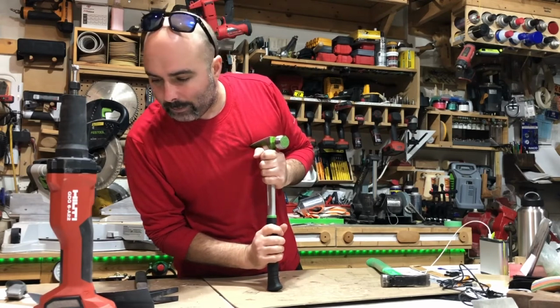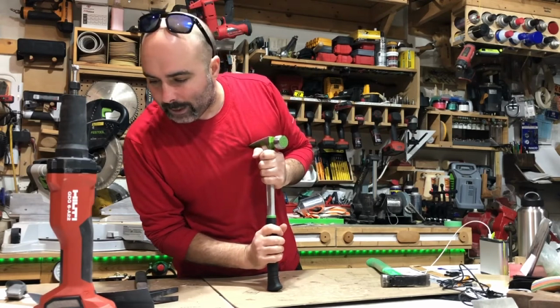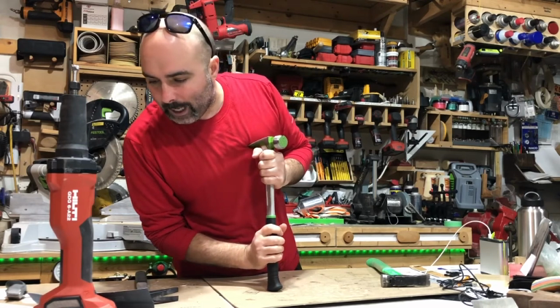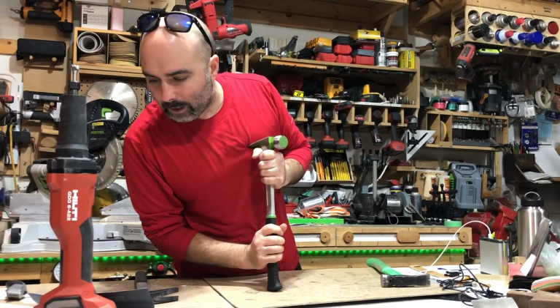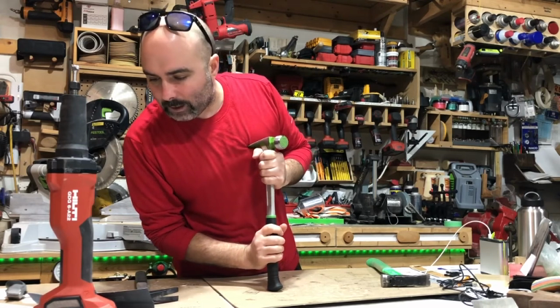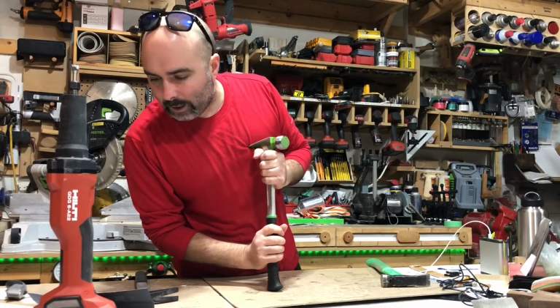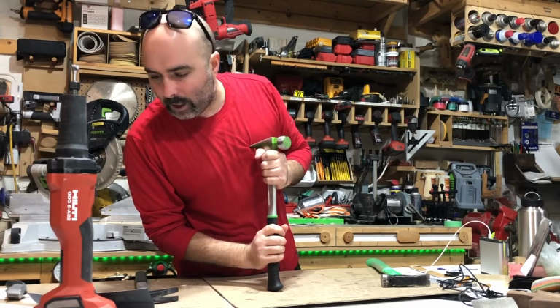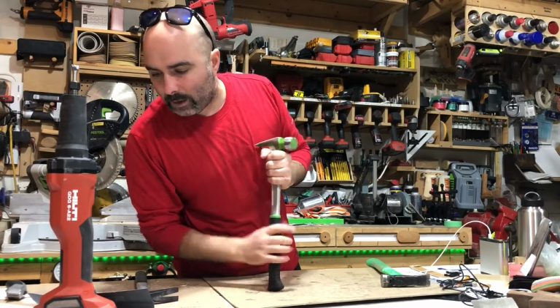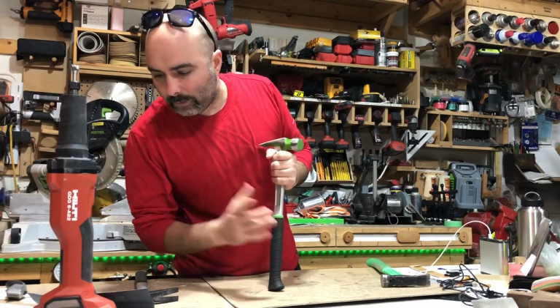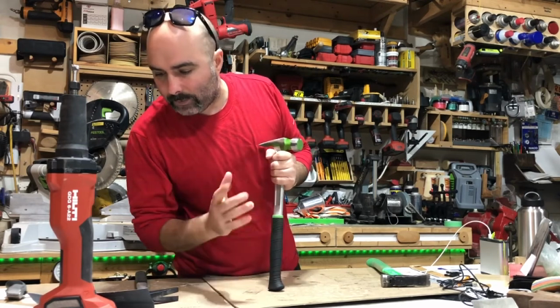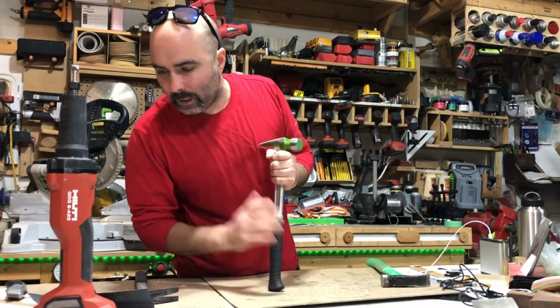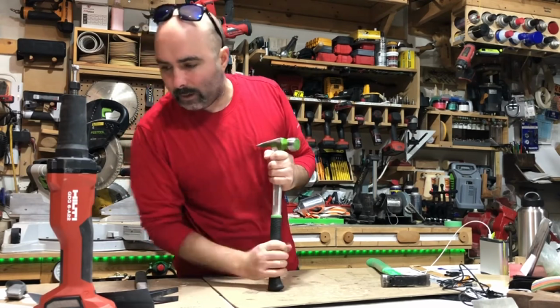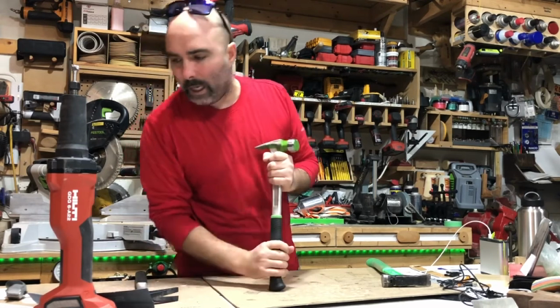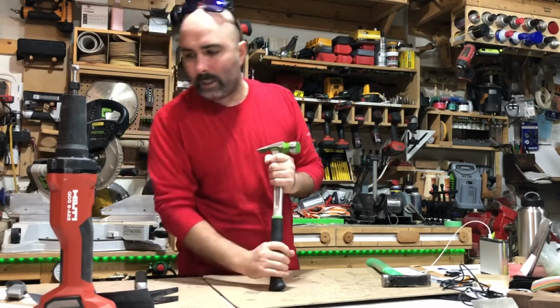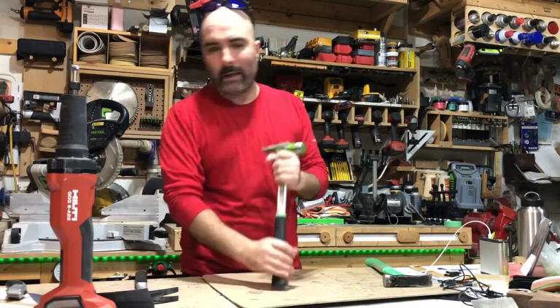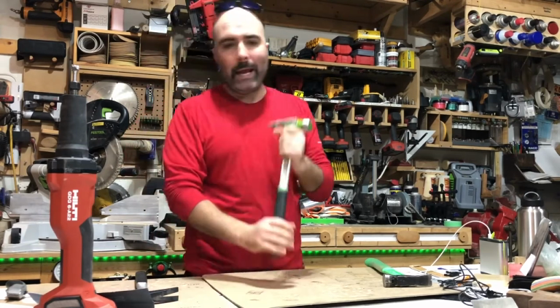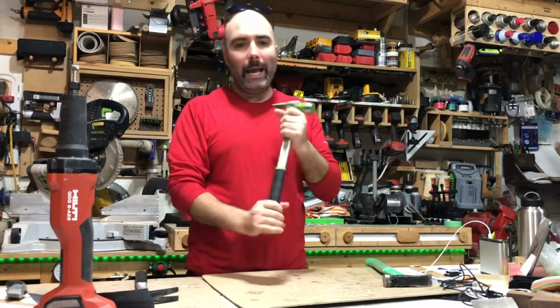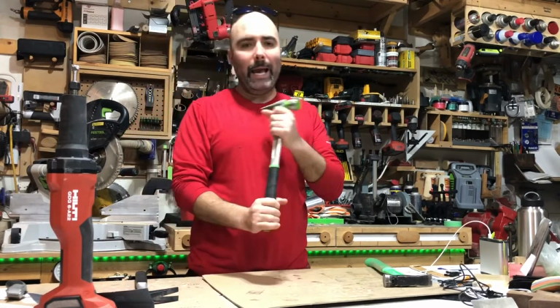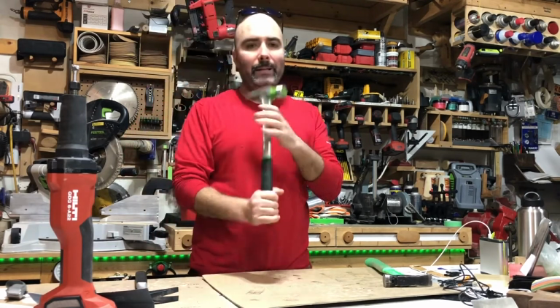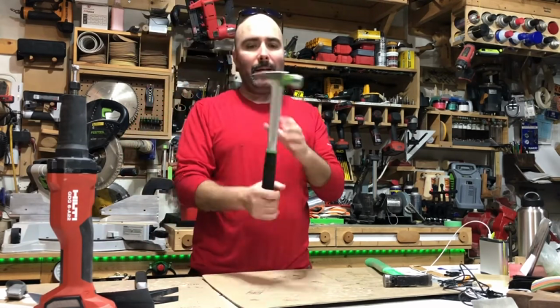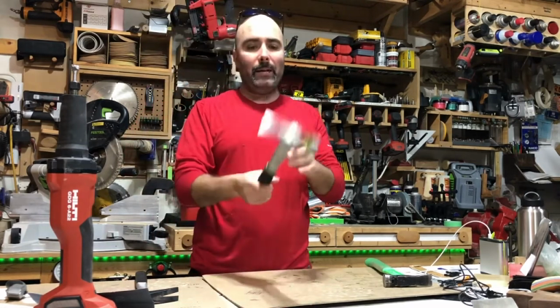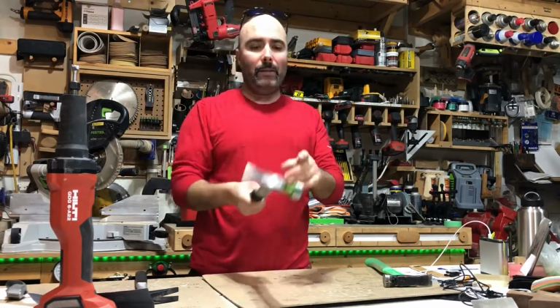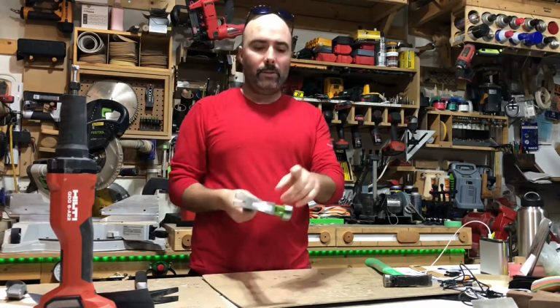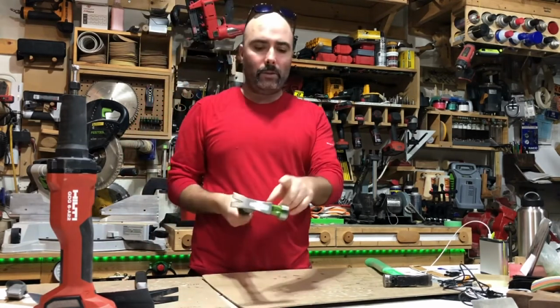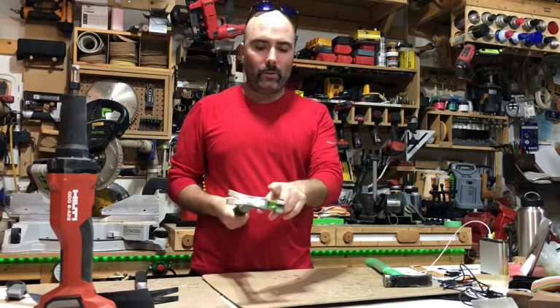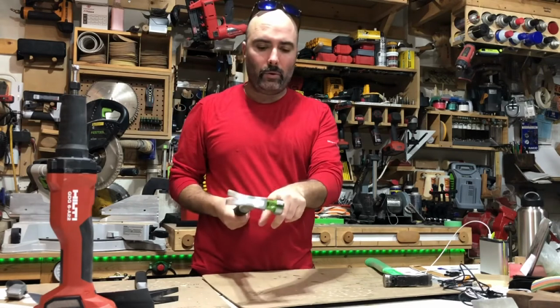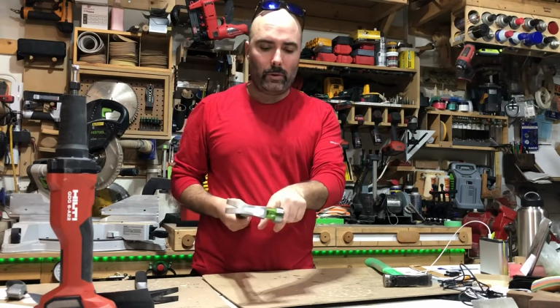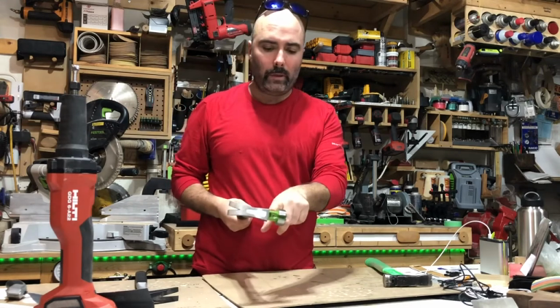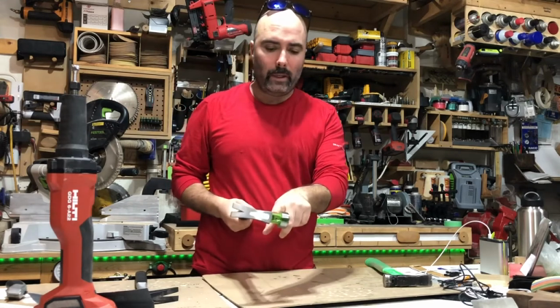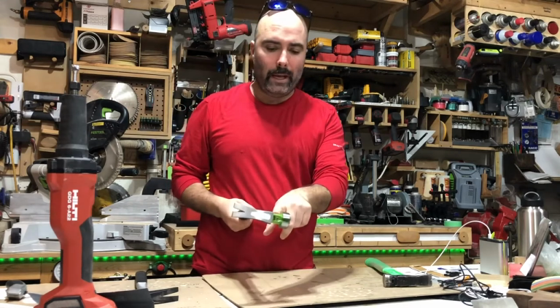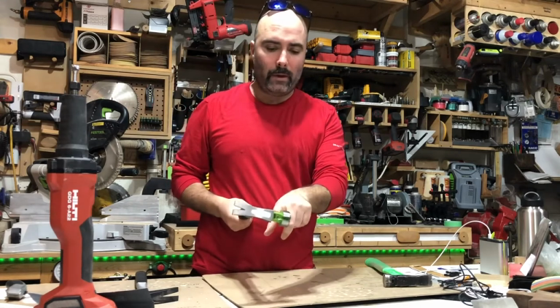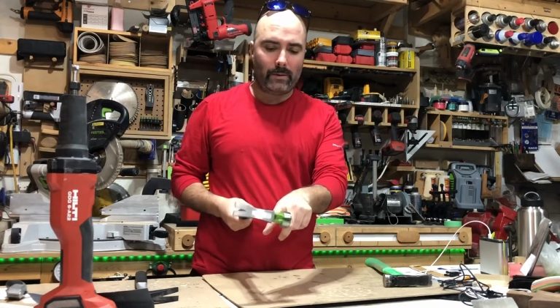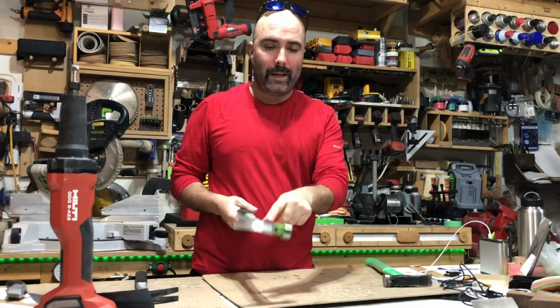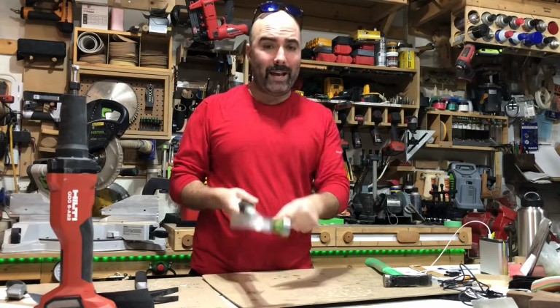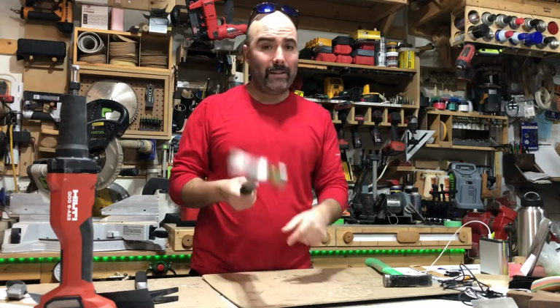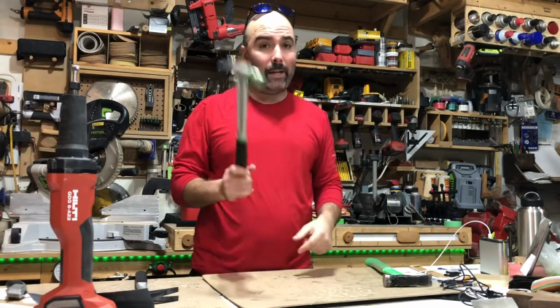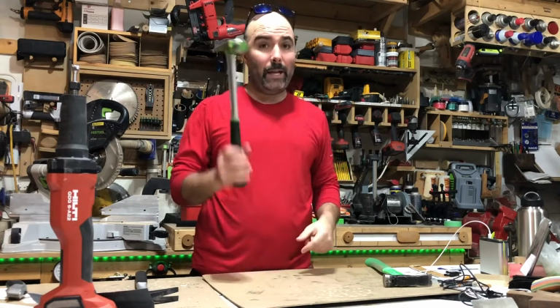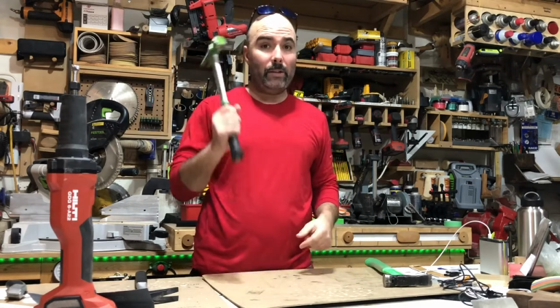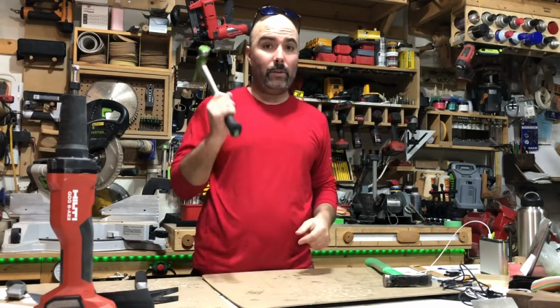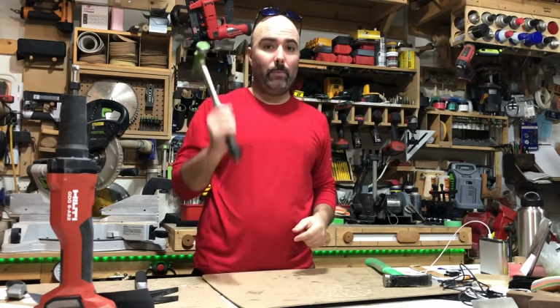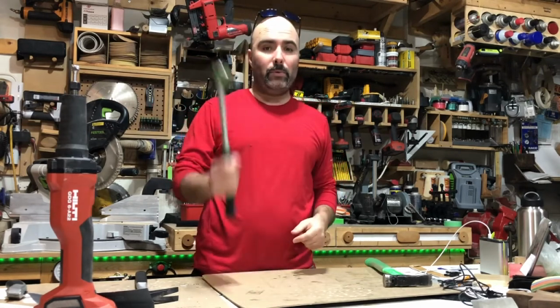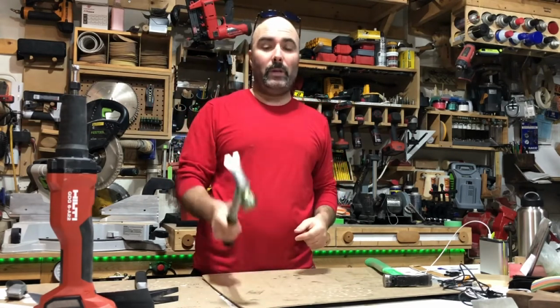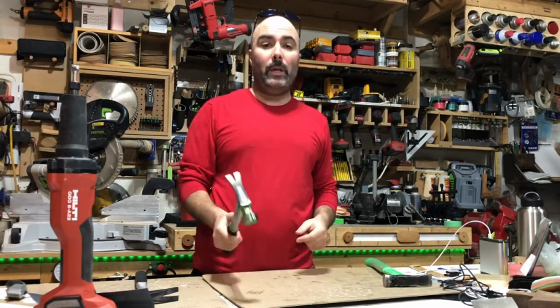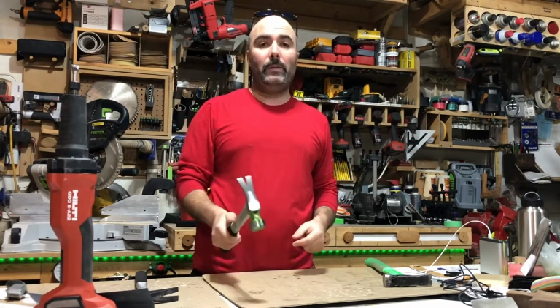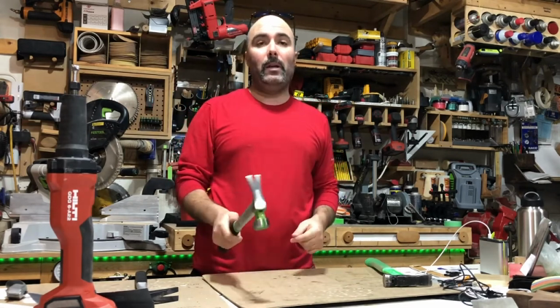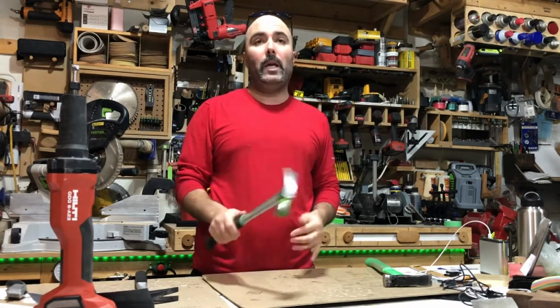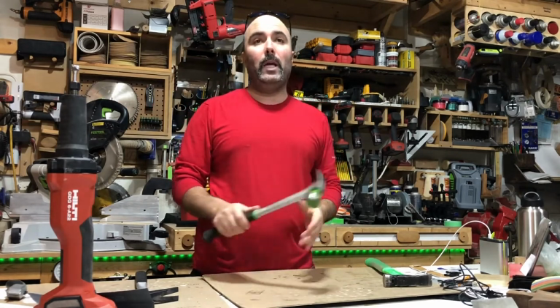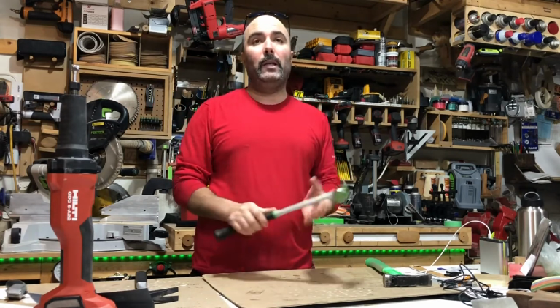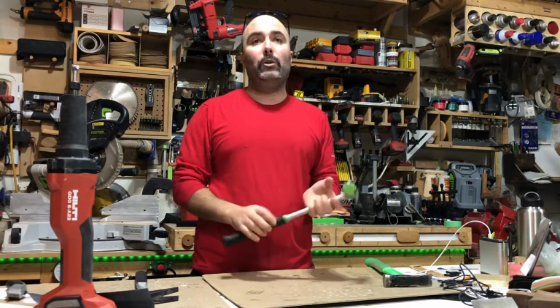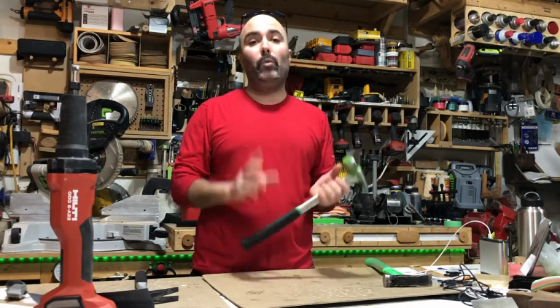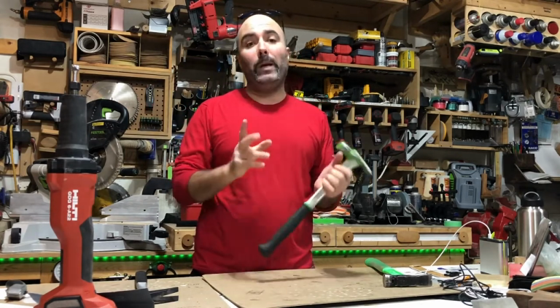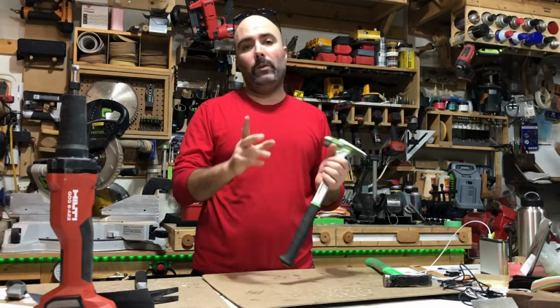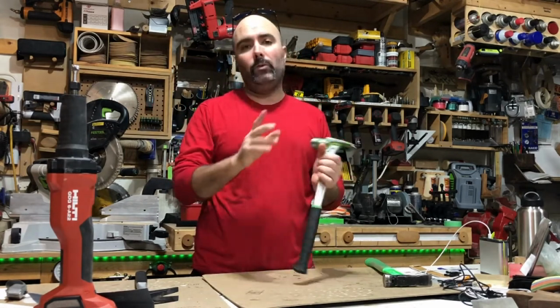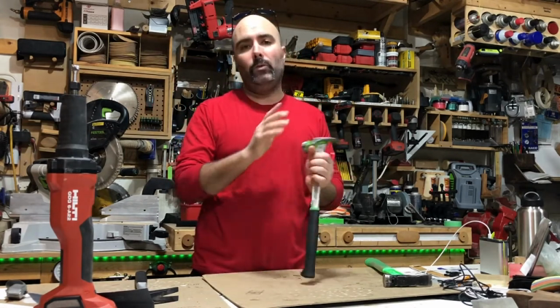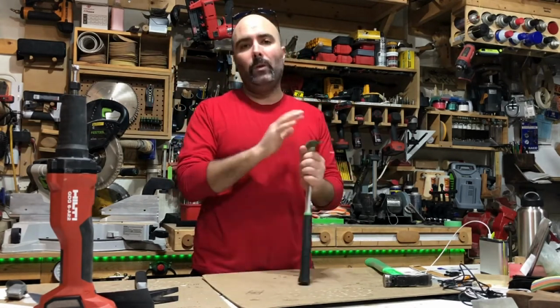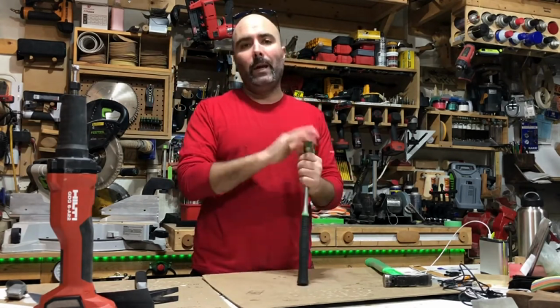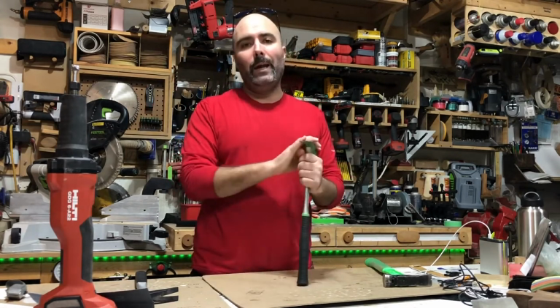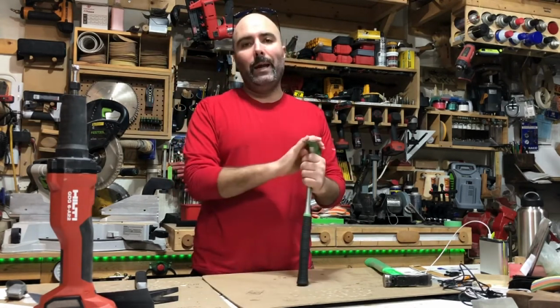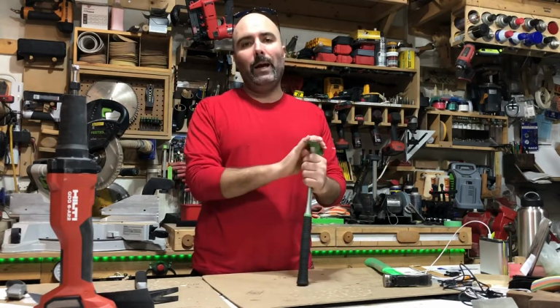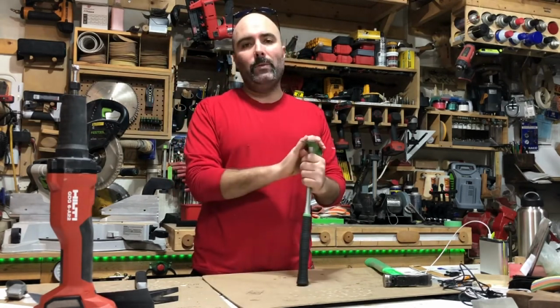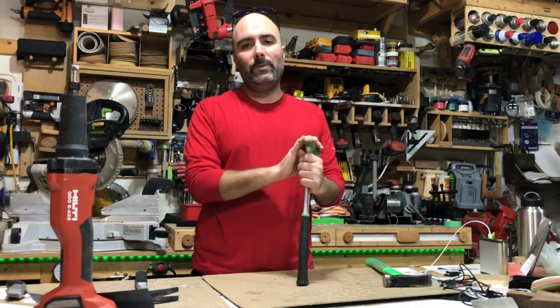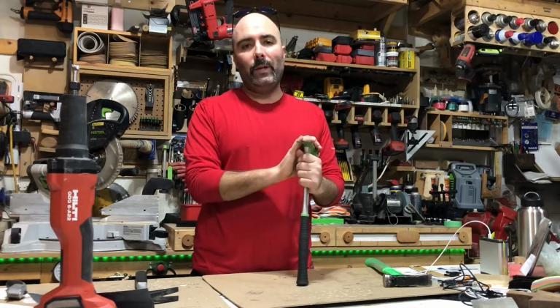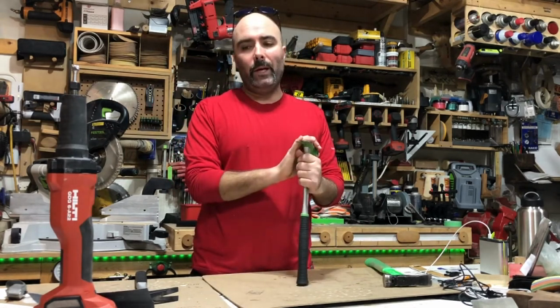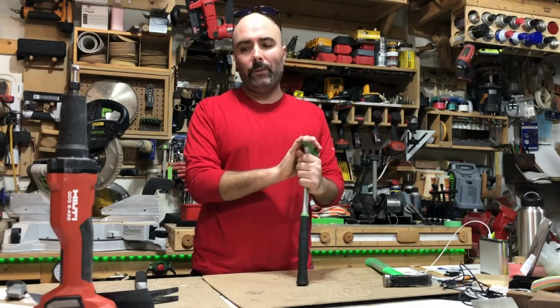This is a high velocity technology that enables fast swing and great impact. It has a magnetic nail holder, and this 13-ounce head is supposed to hit like a 22-ounce head.